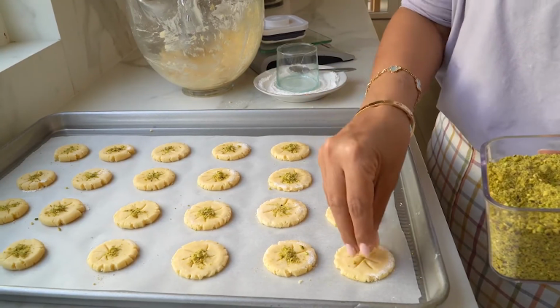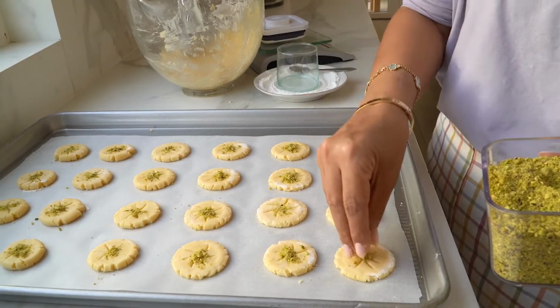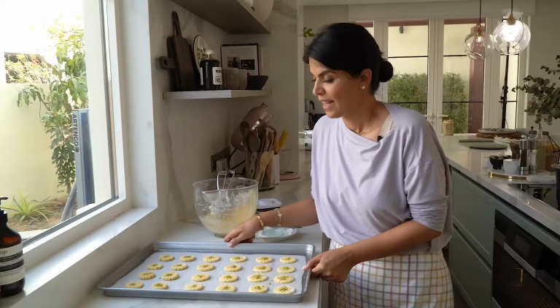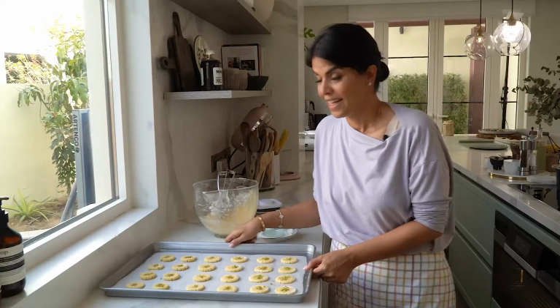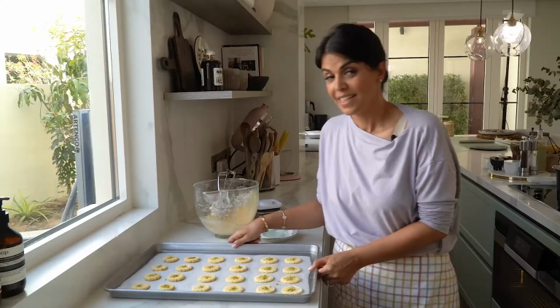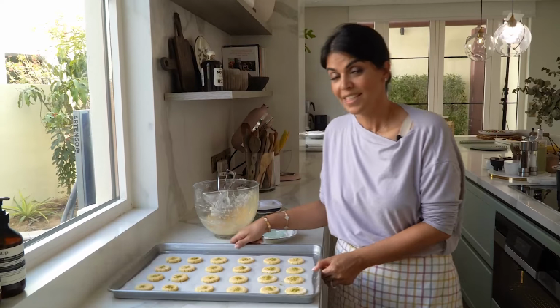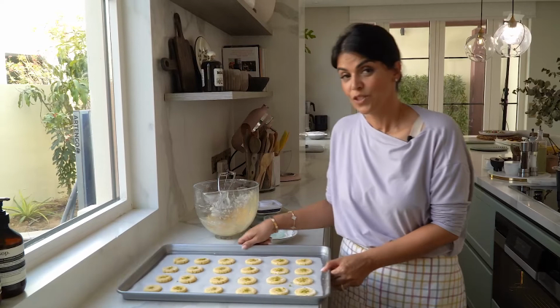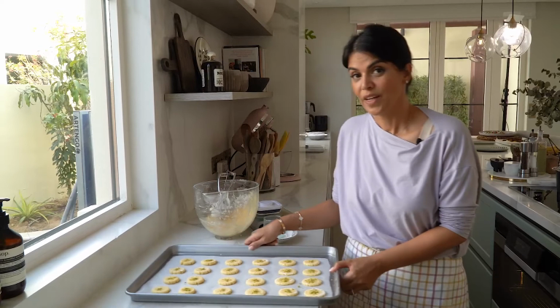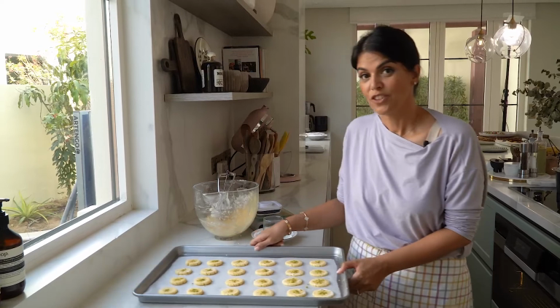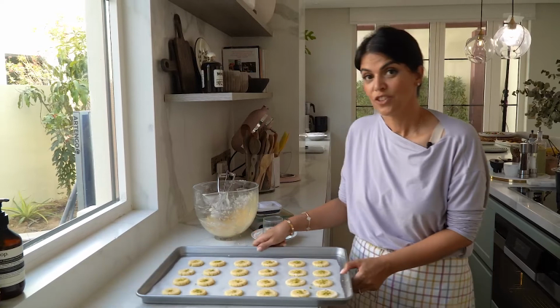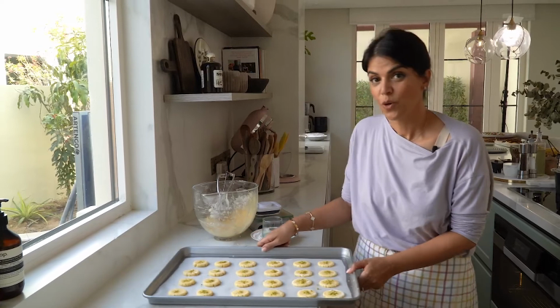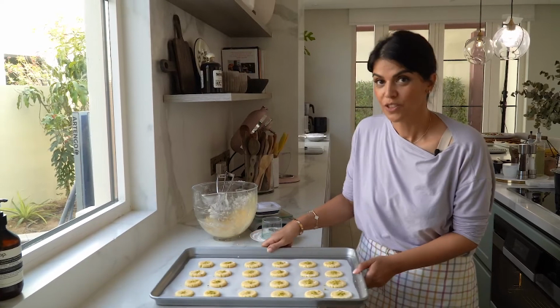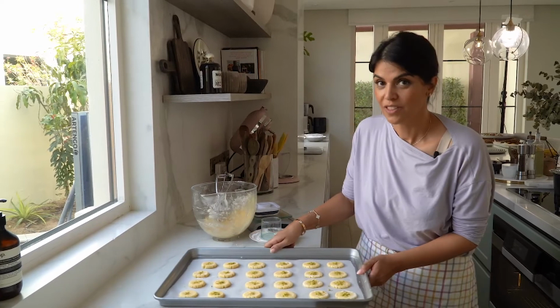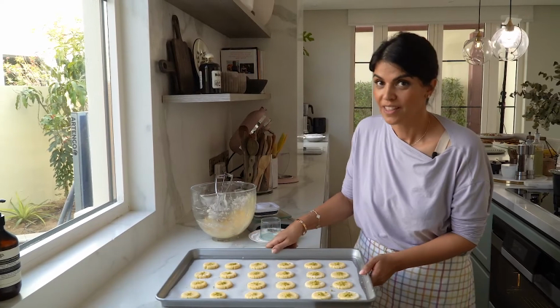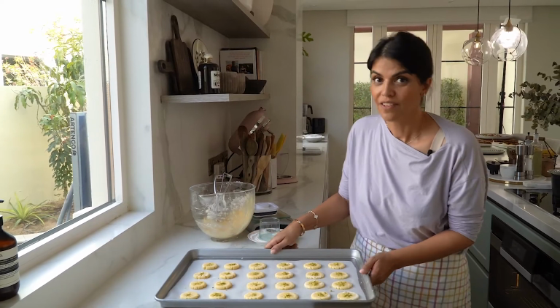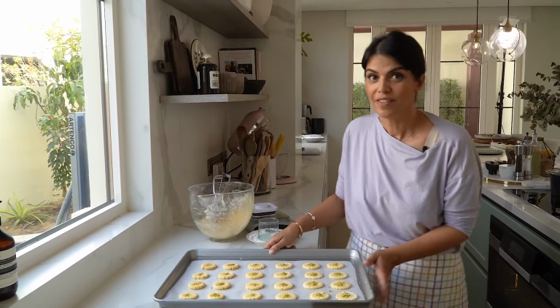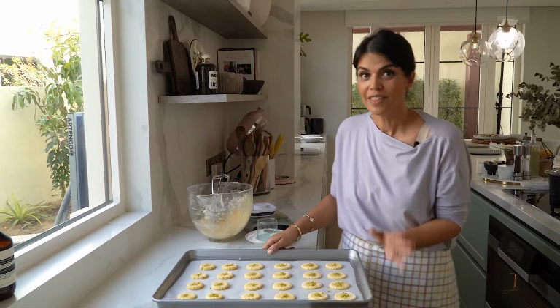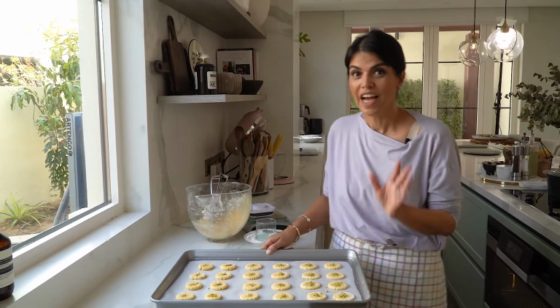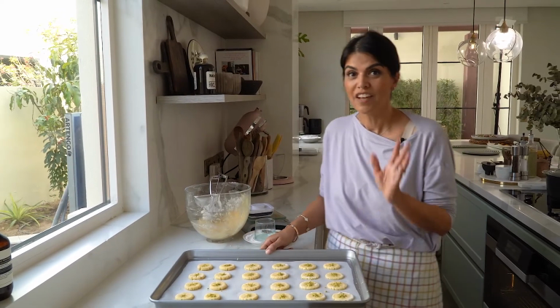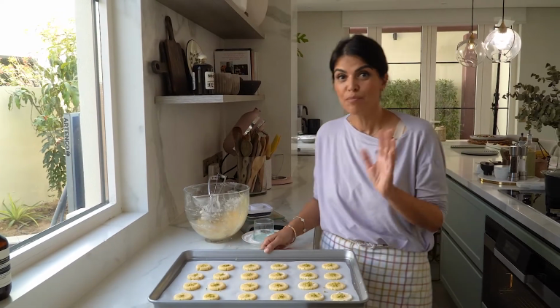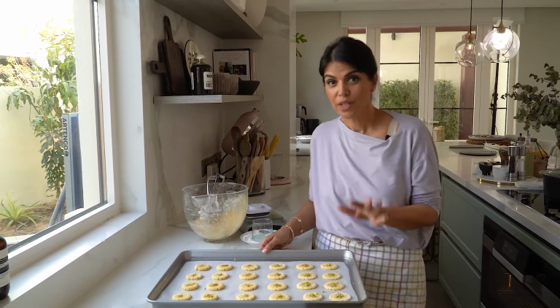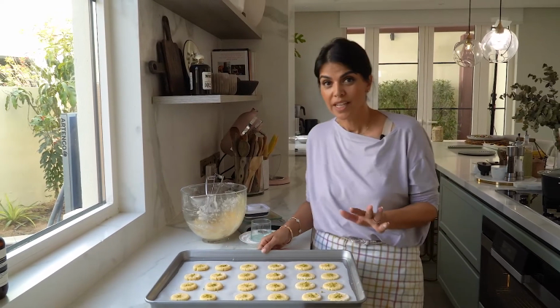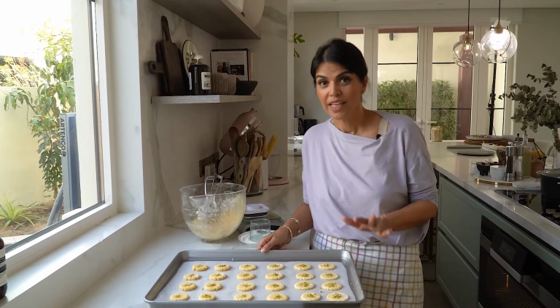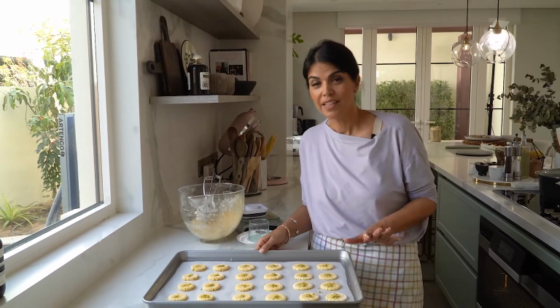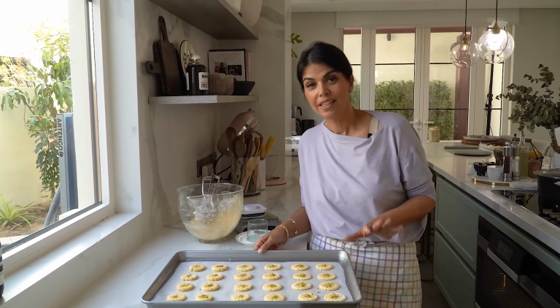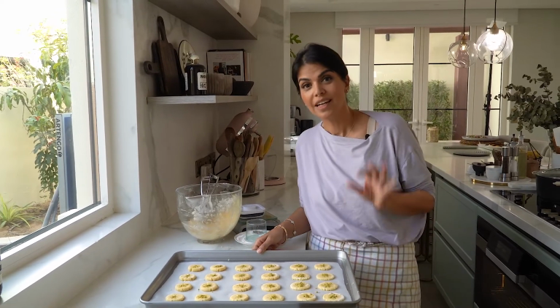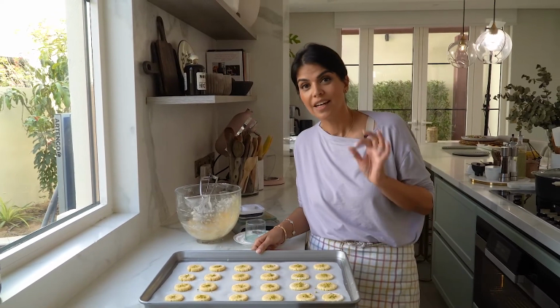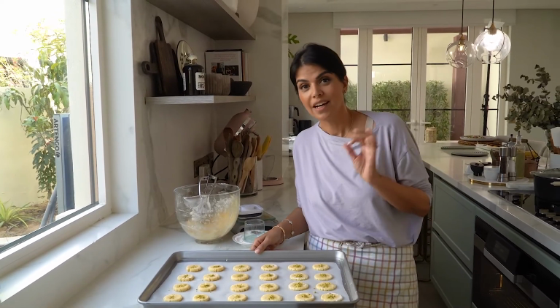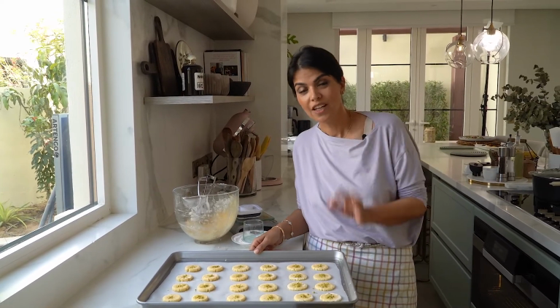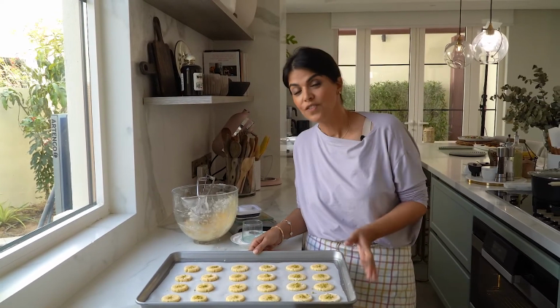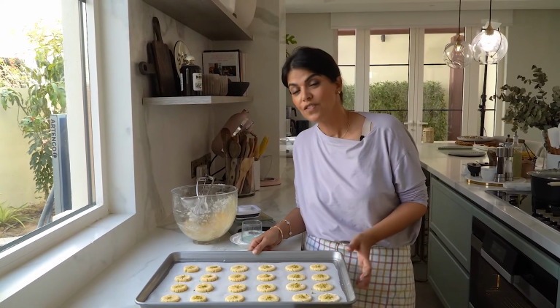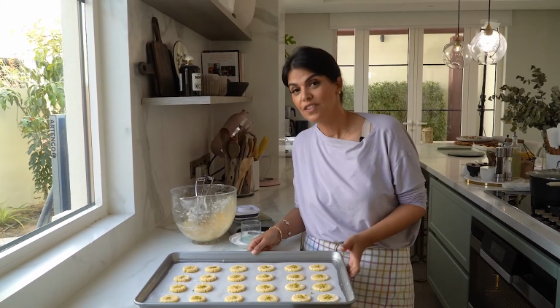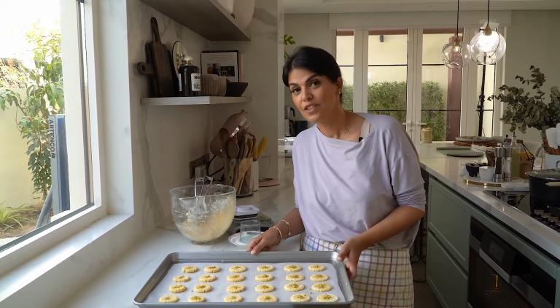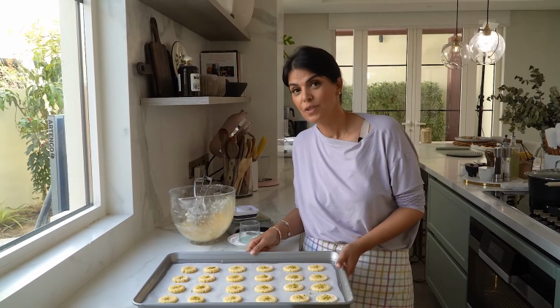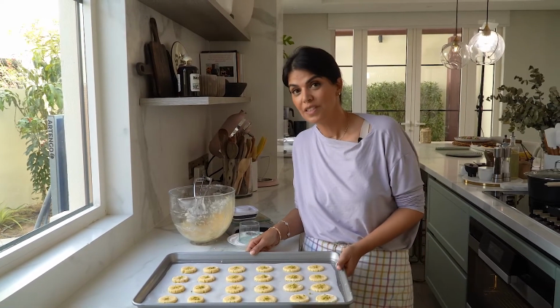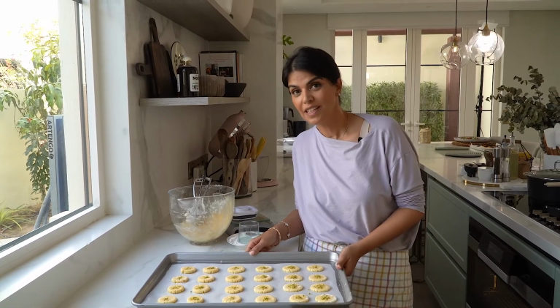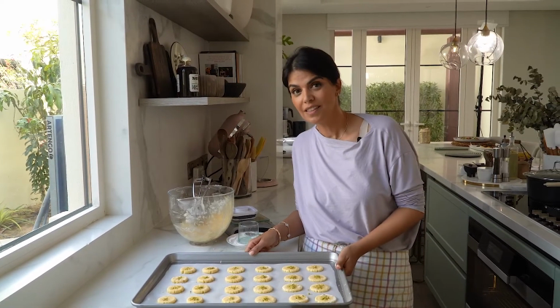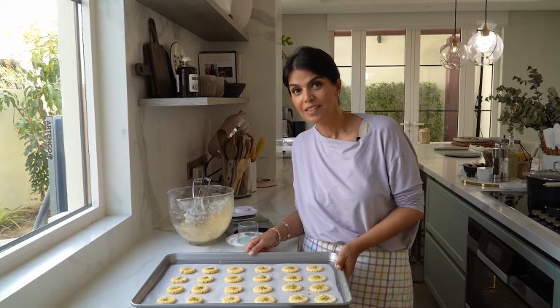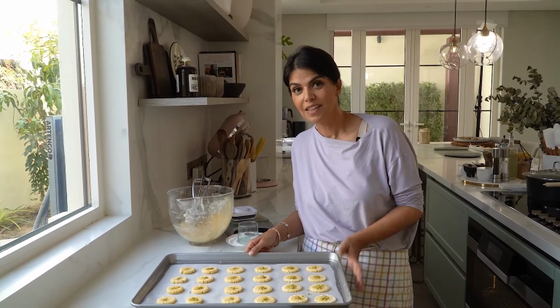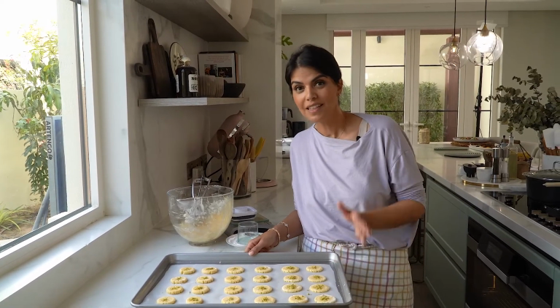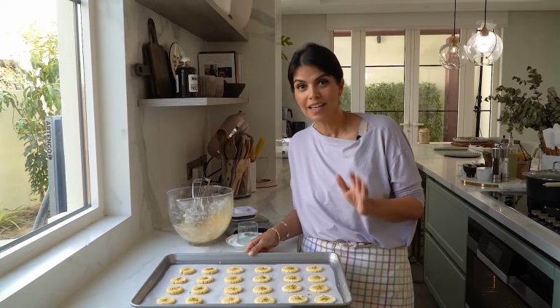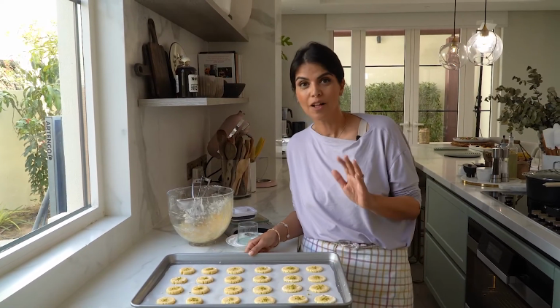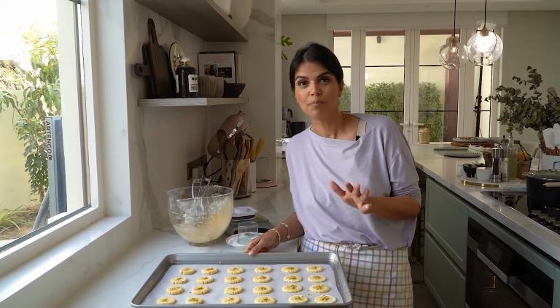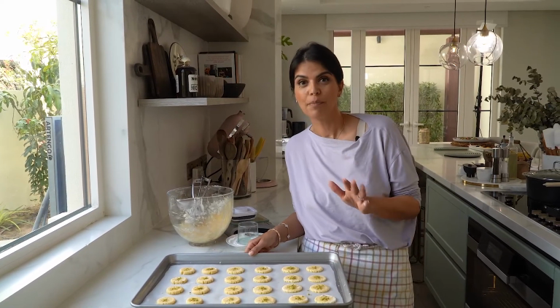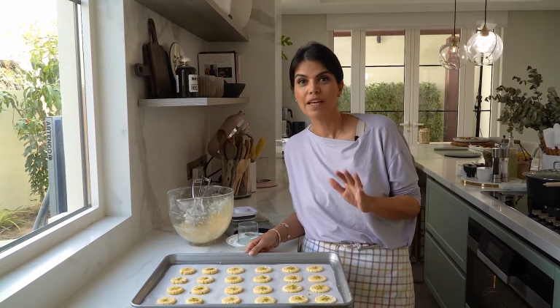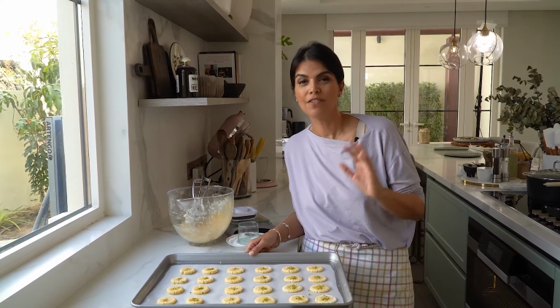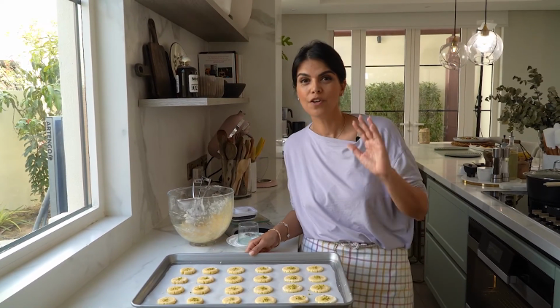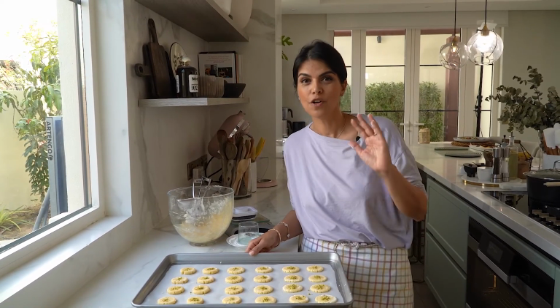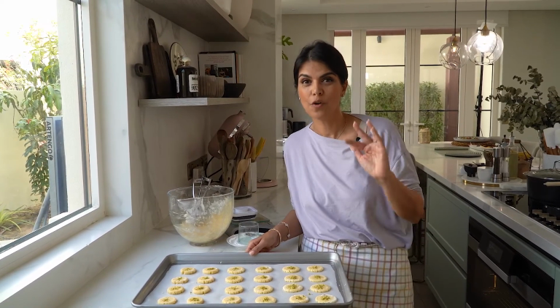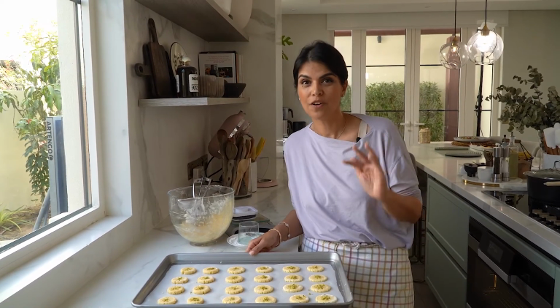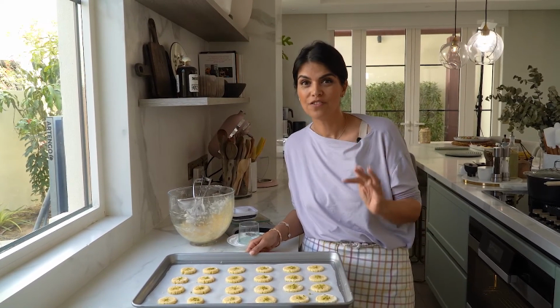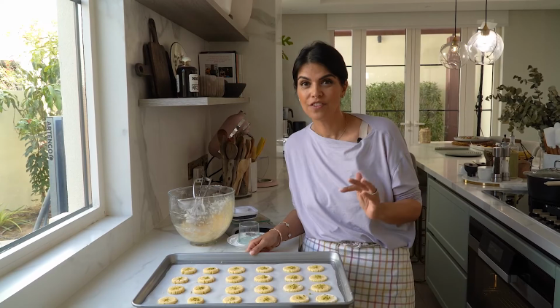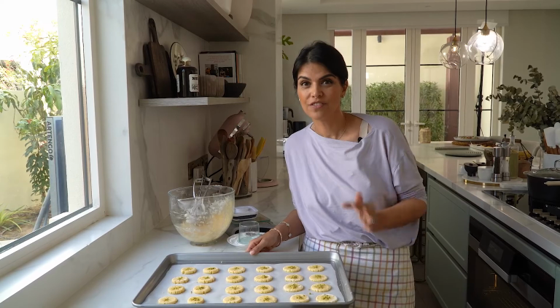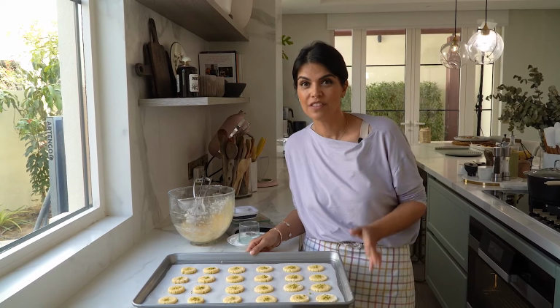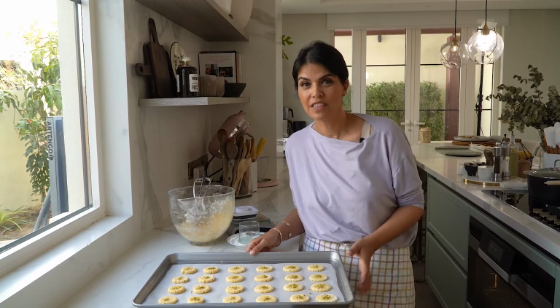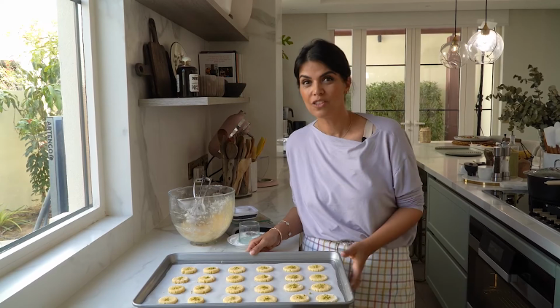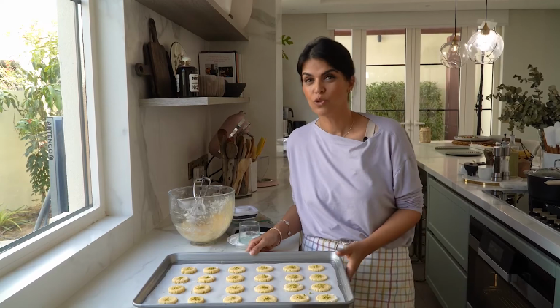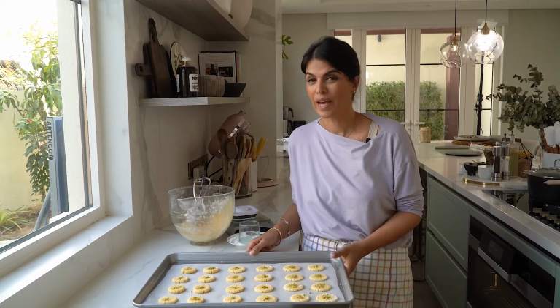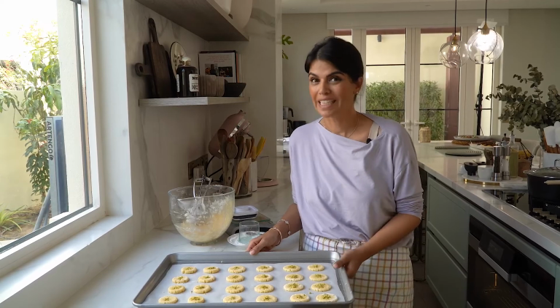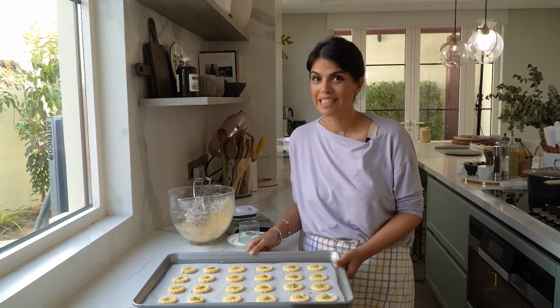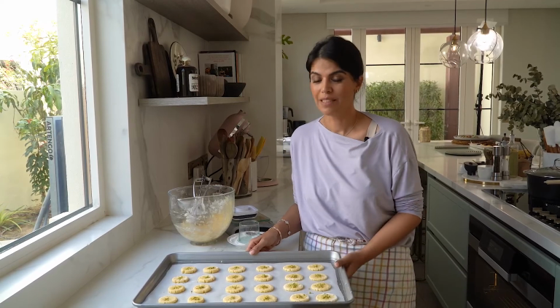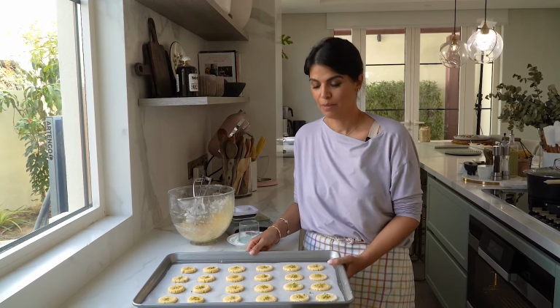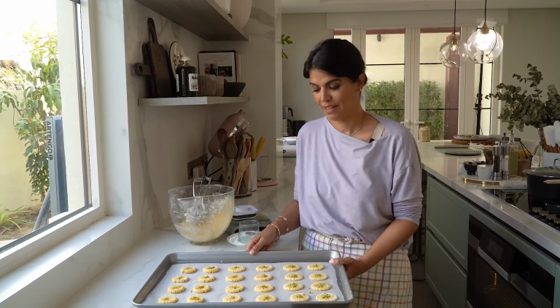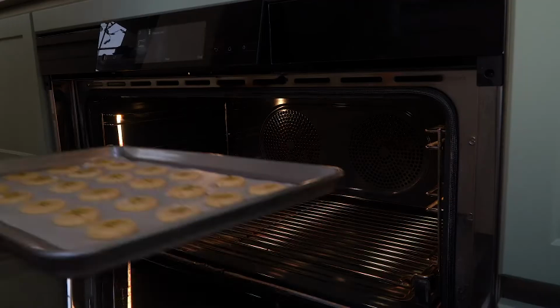This is ready to go into the oven. I preheated it at 150 degrees Celsius and I'll bake for around 15 to 18 minutes.